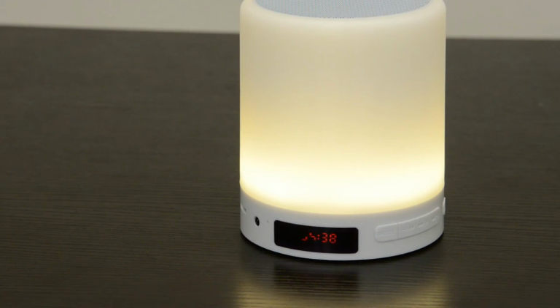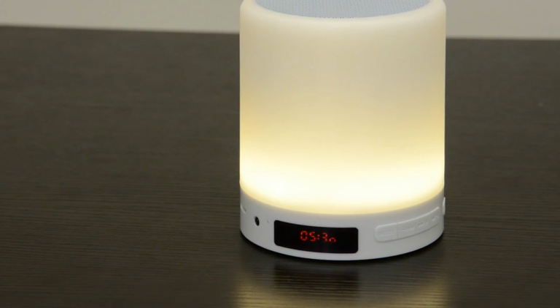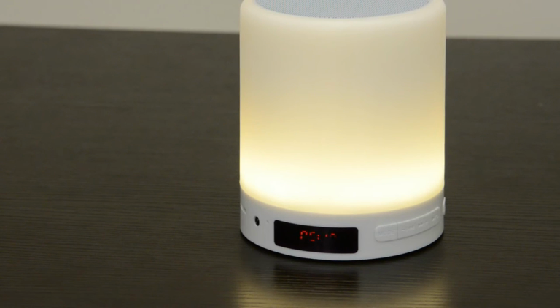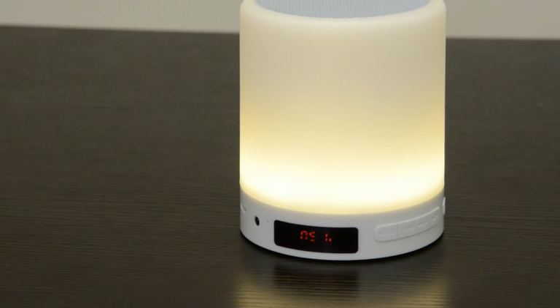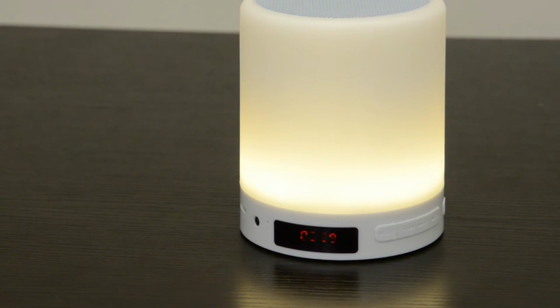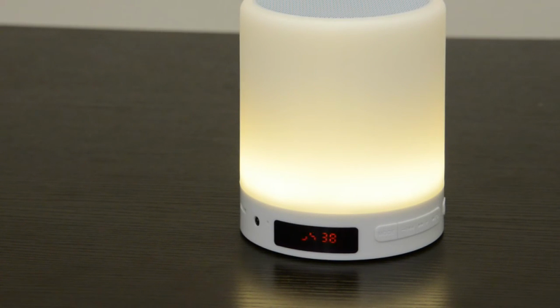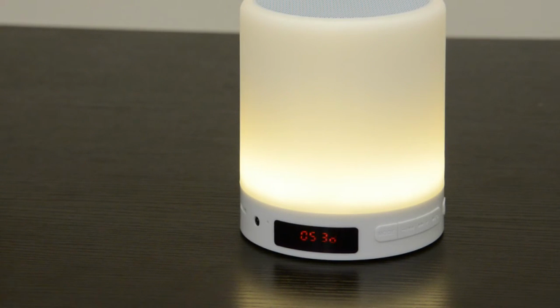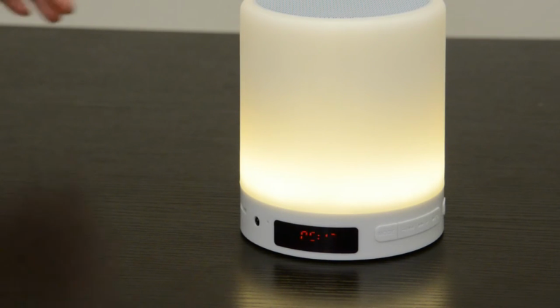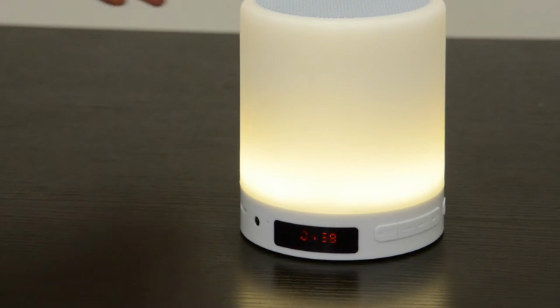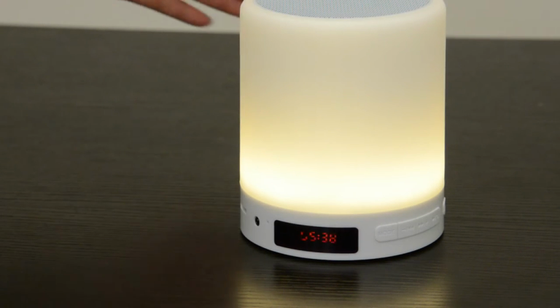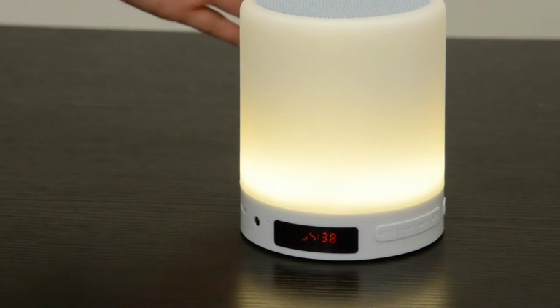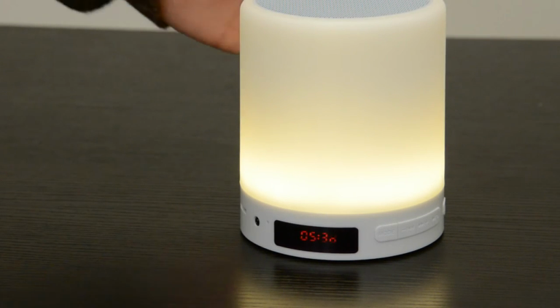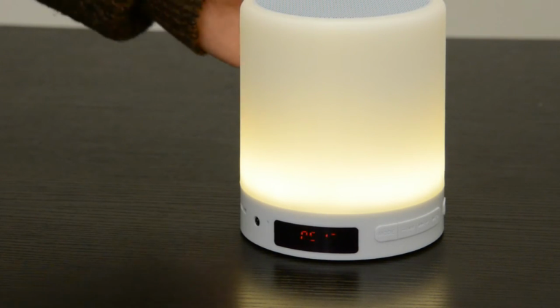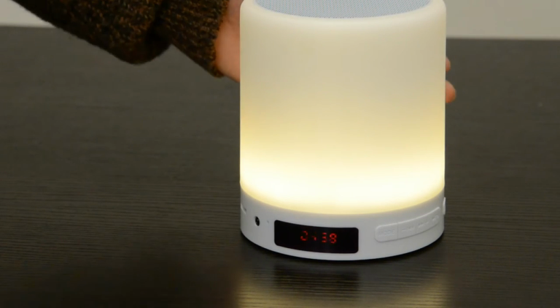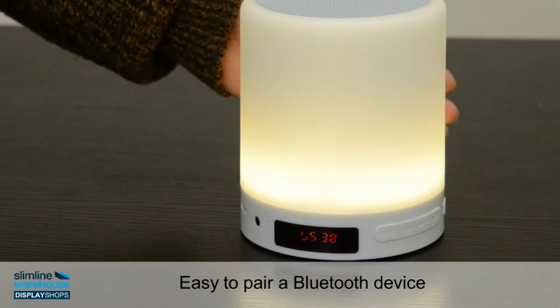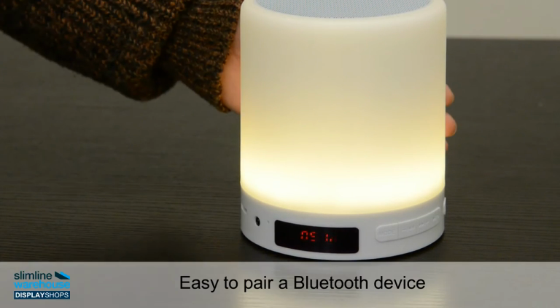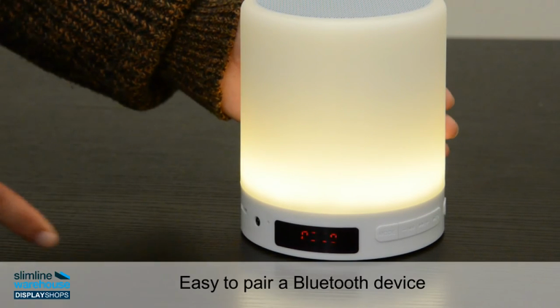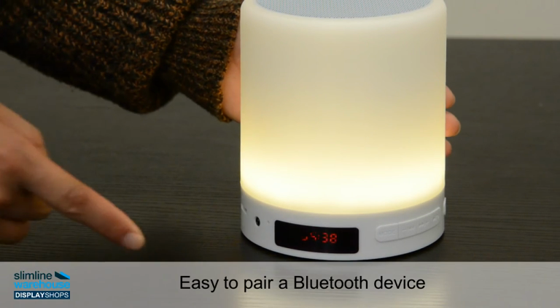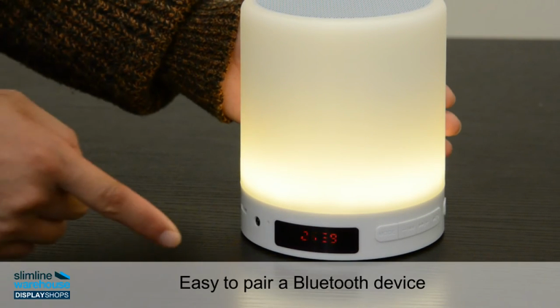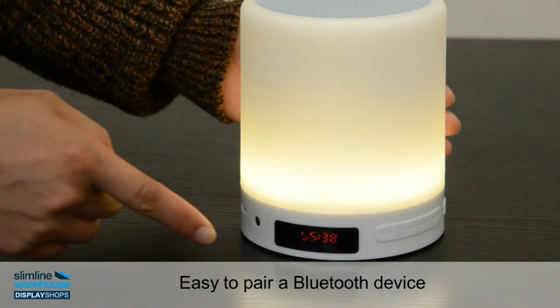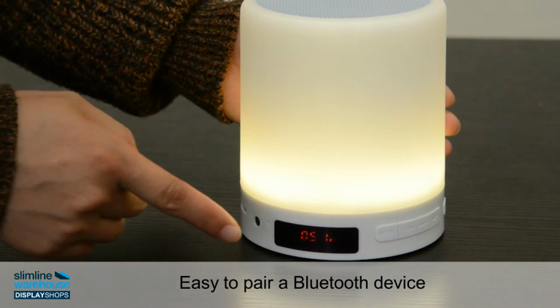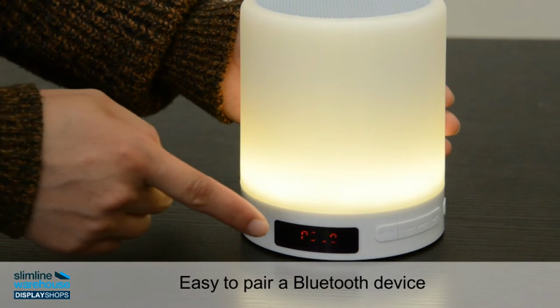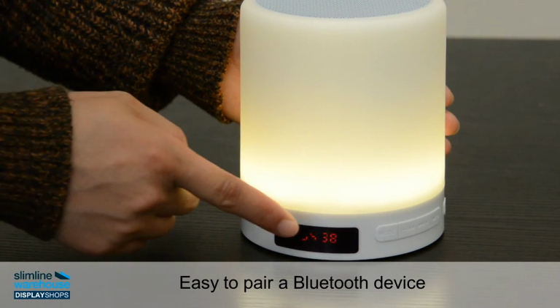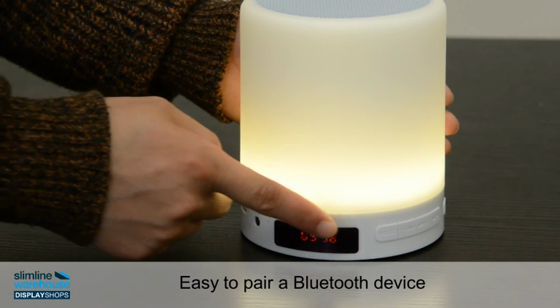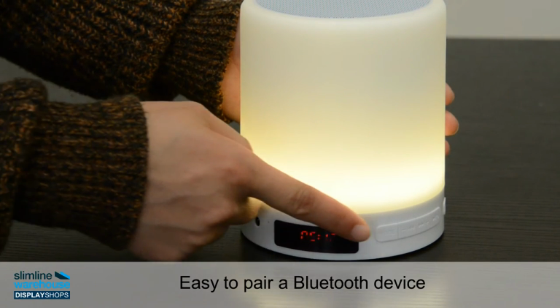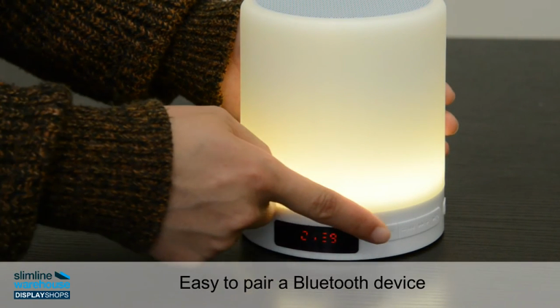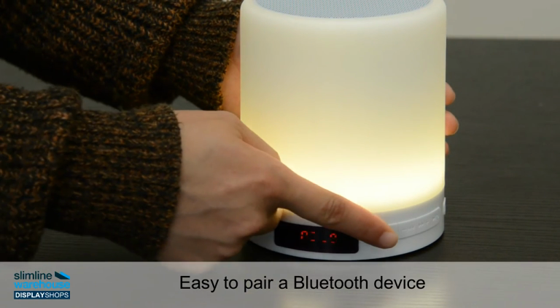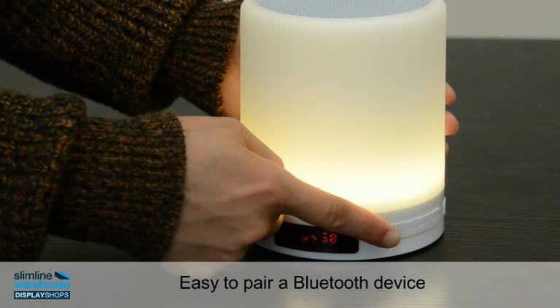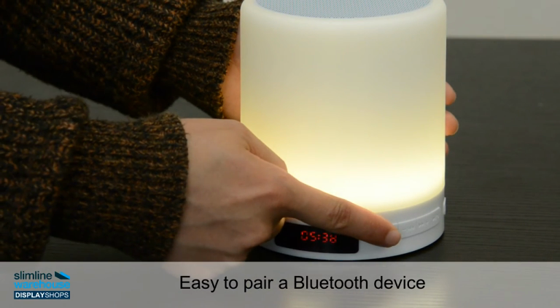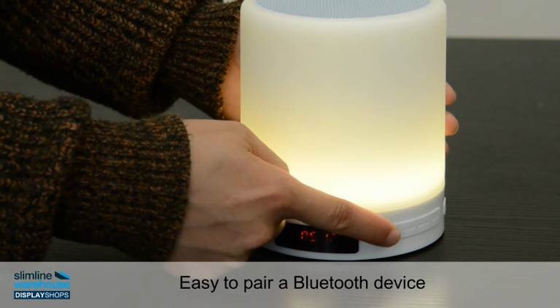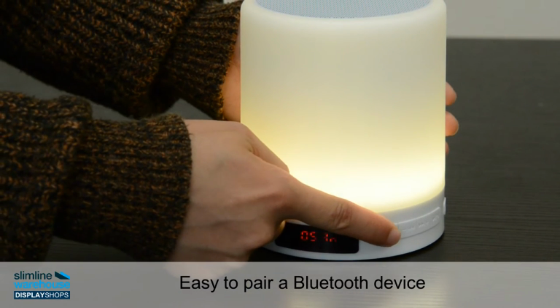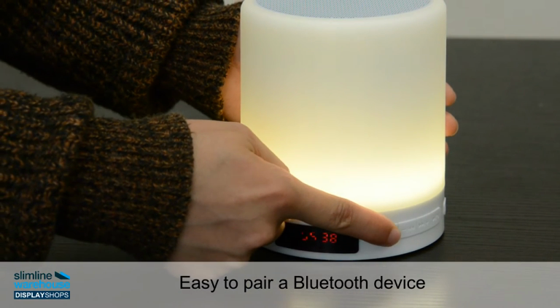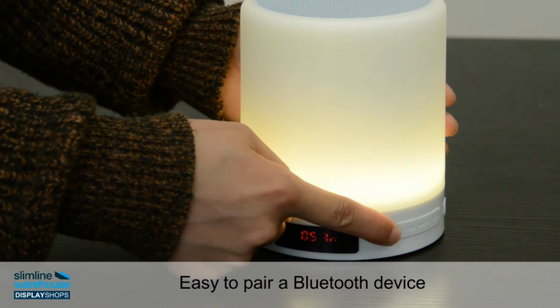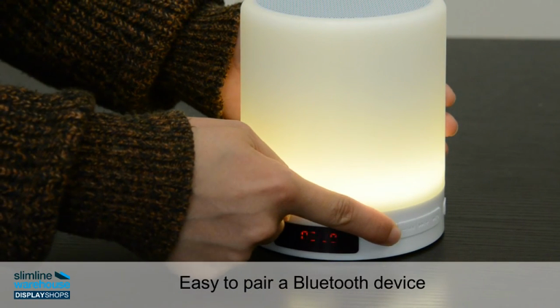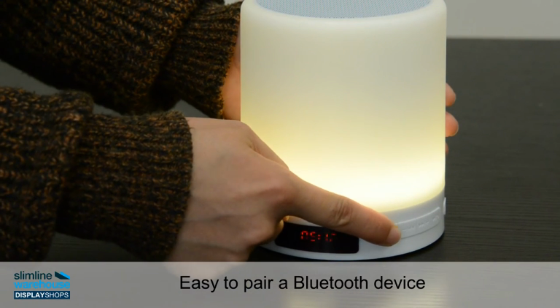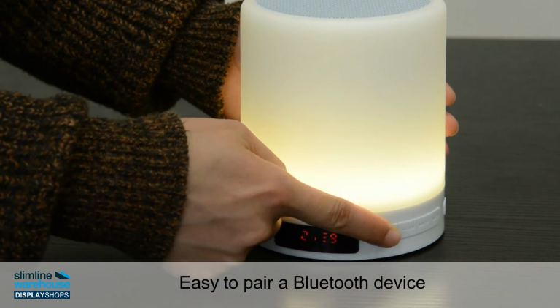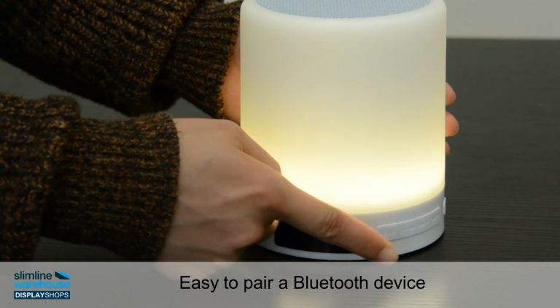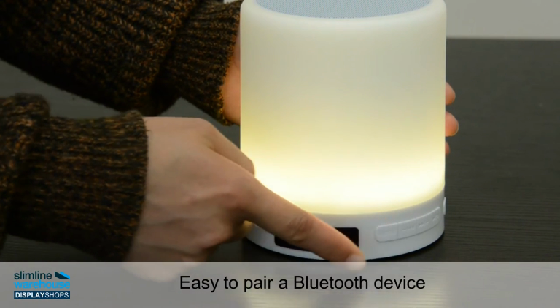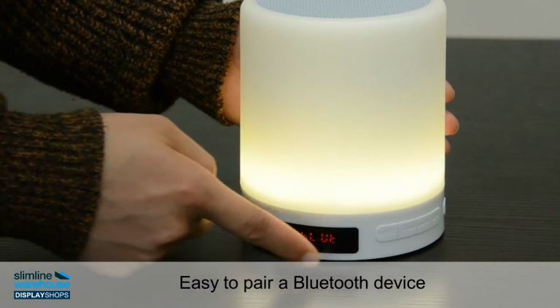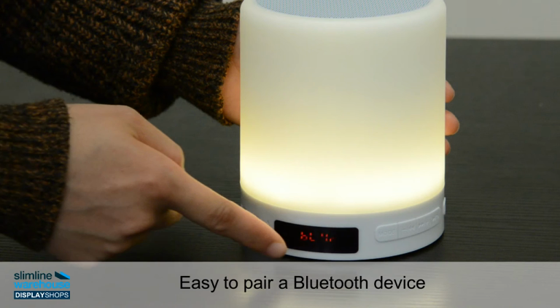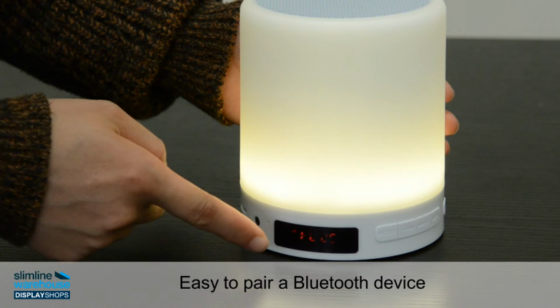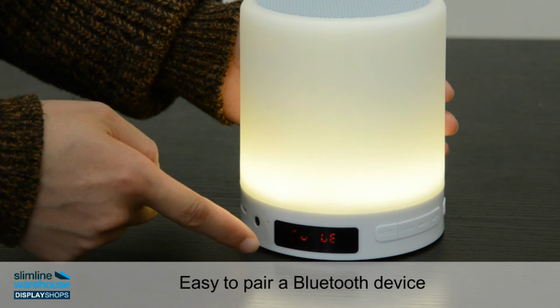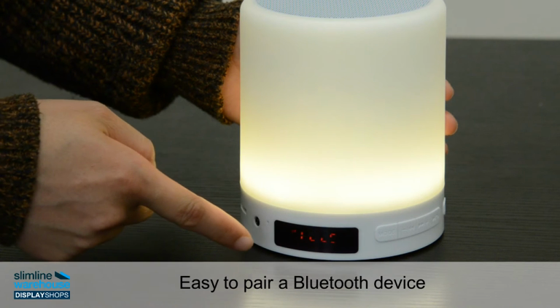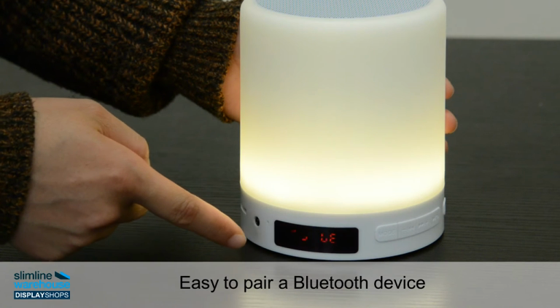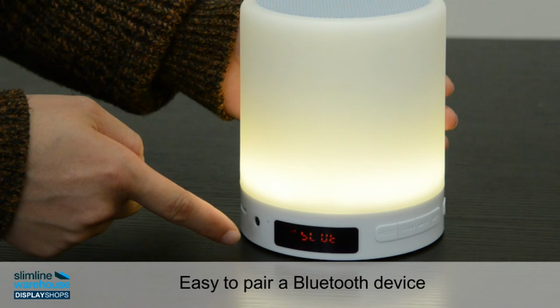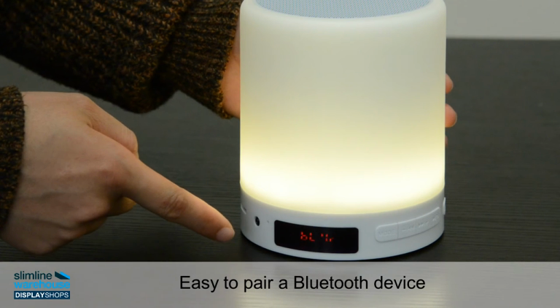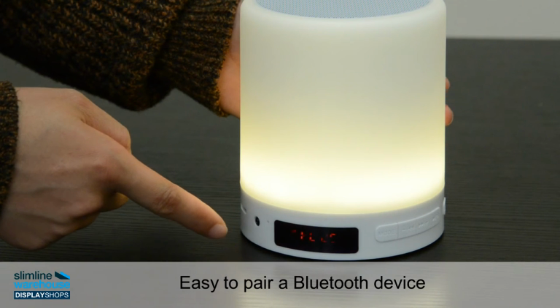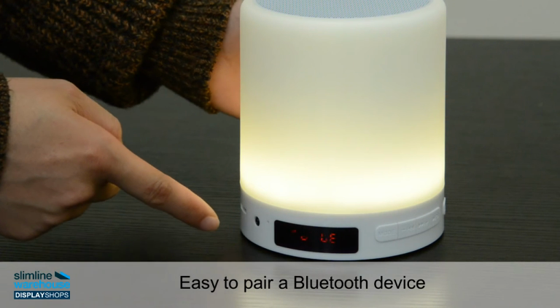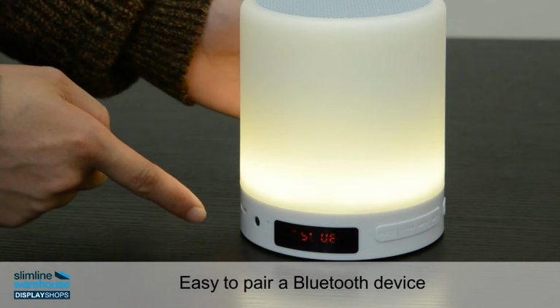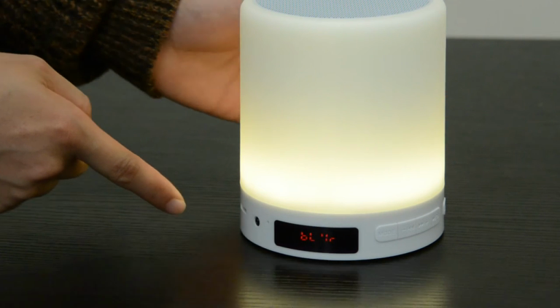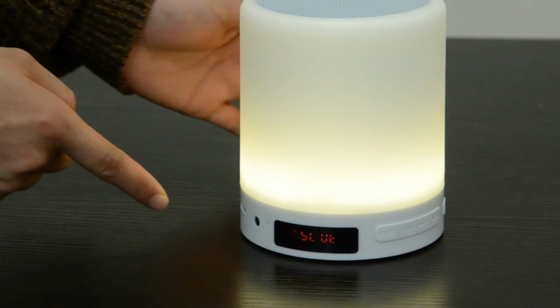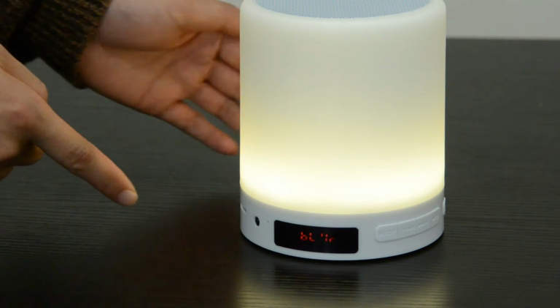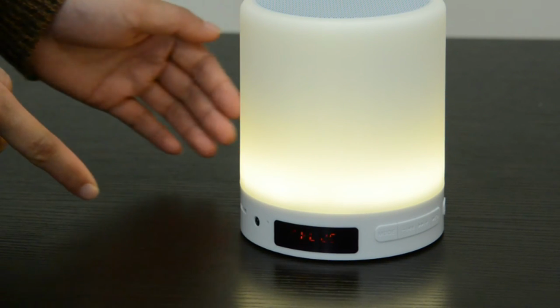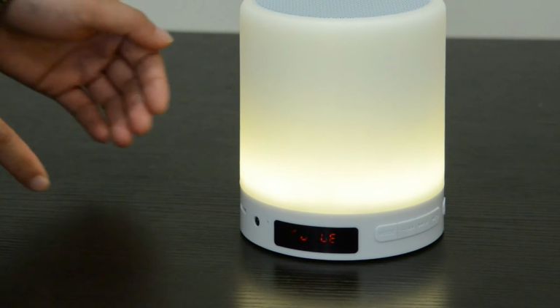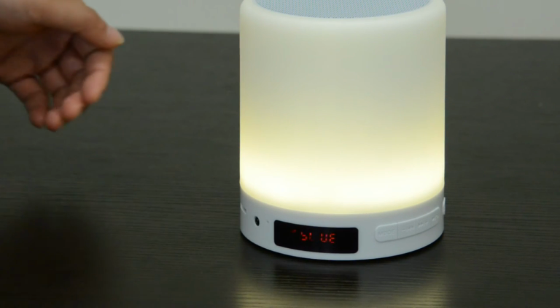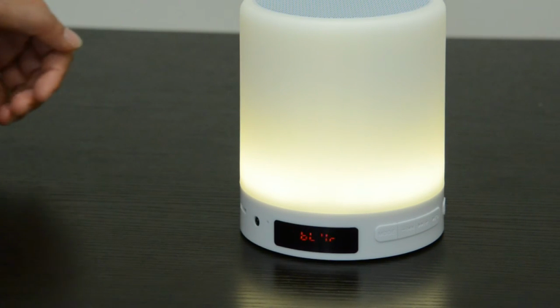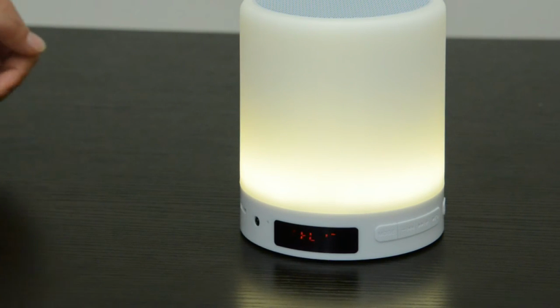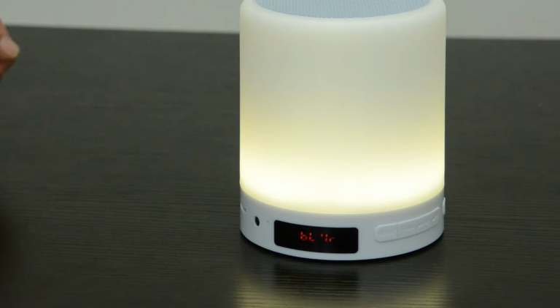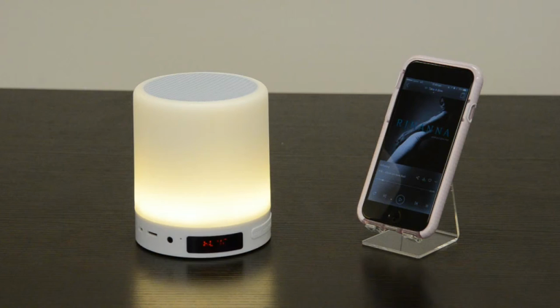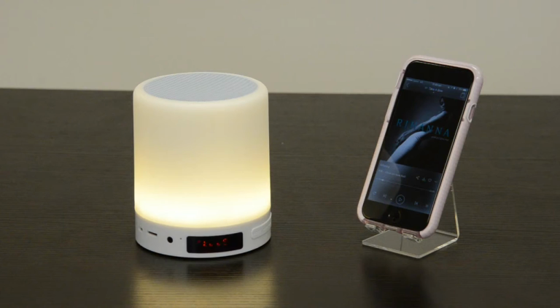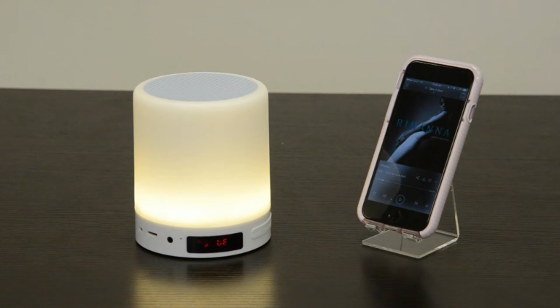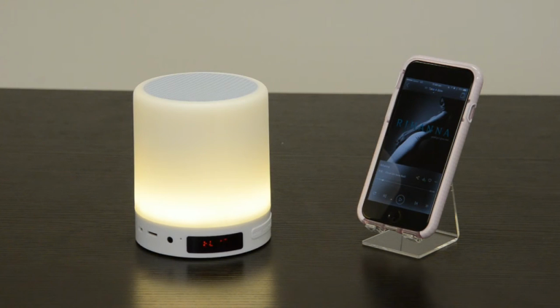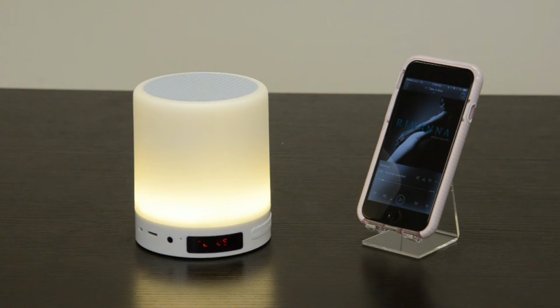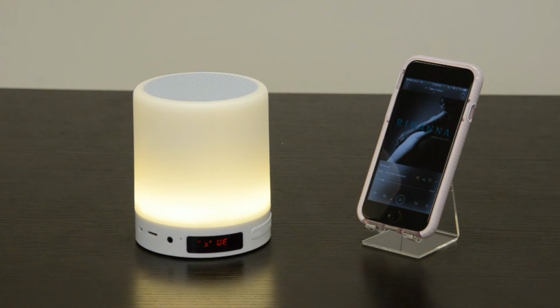Wireless Bluetooth connectivity allows you to play music or answer phone calls from any smartphone, tablet or Bluetooth compatible device.